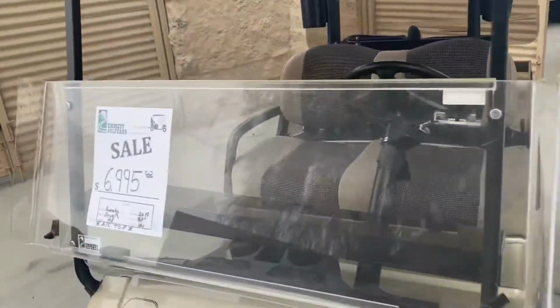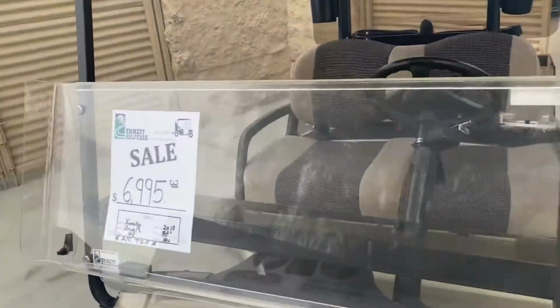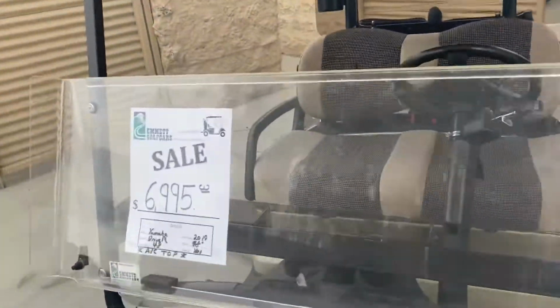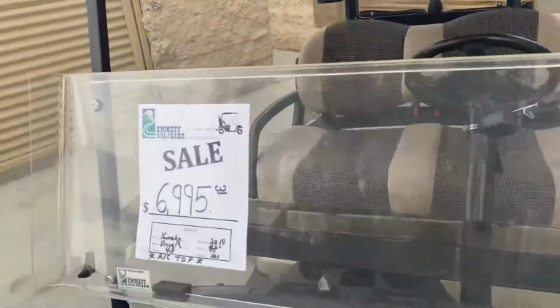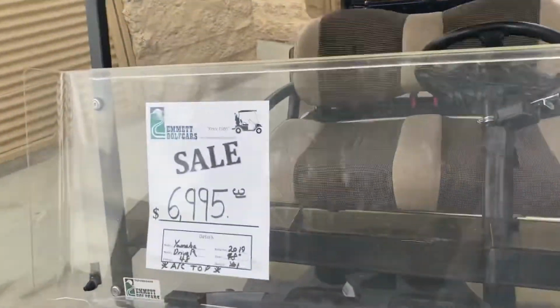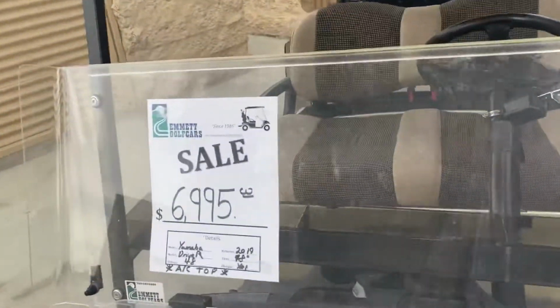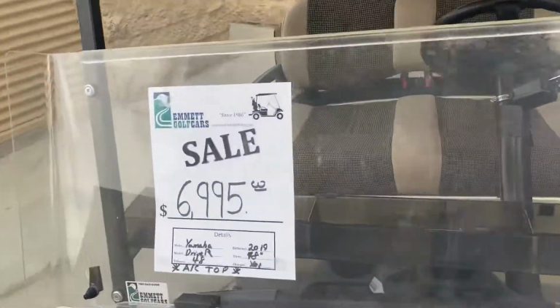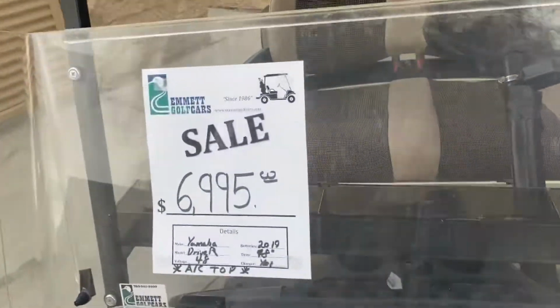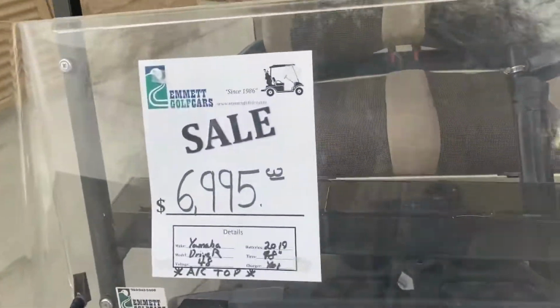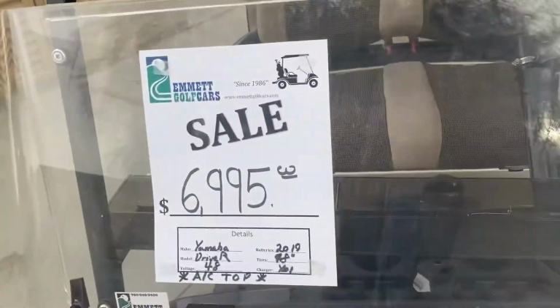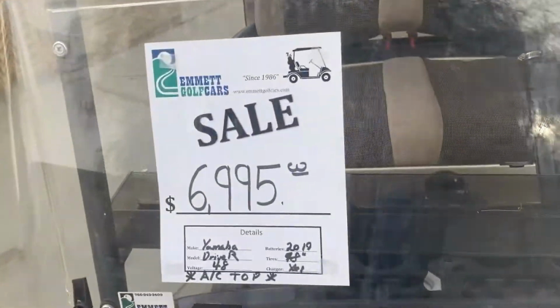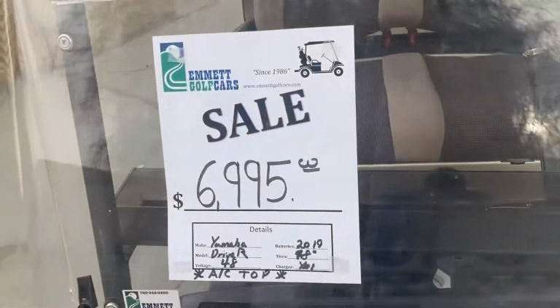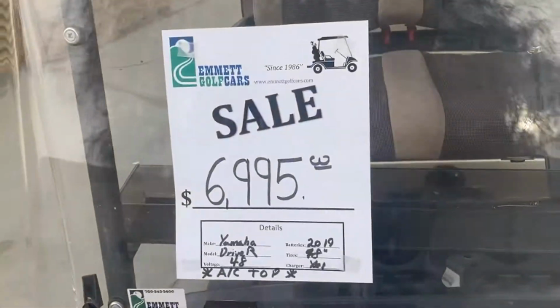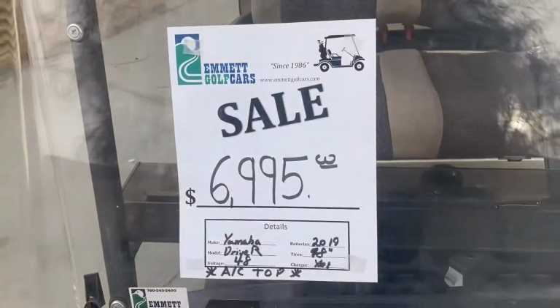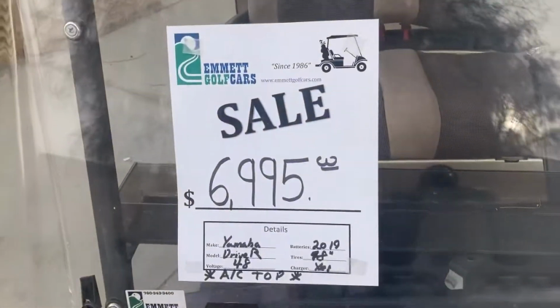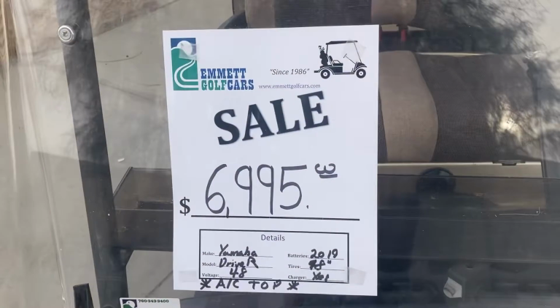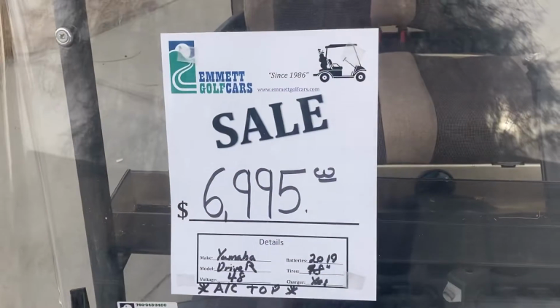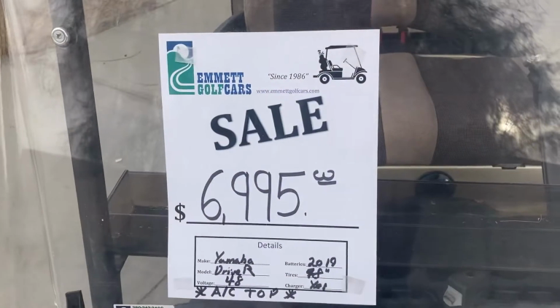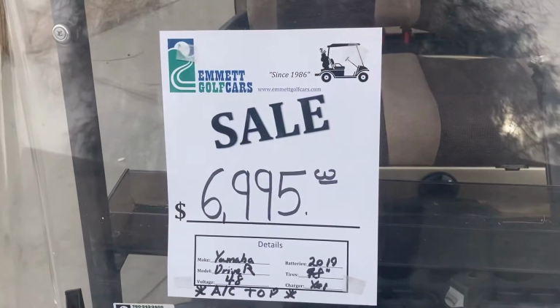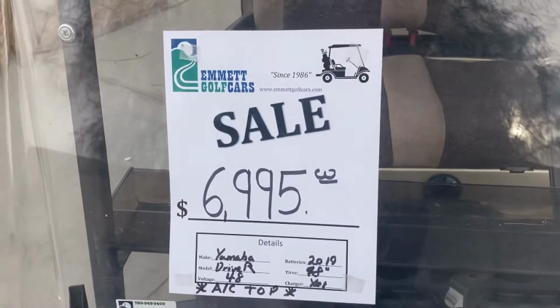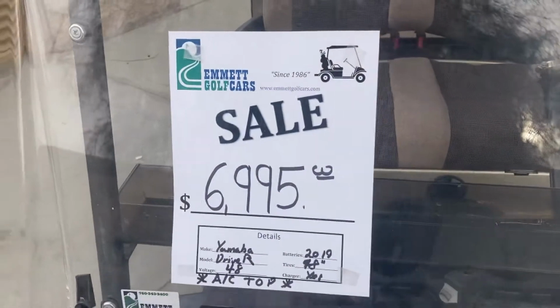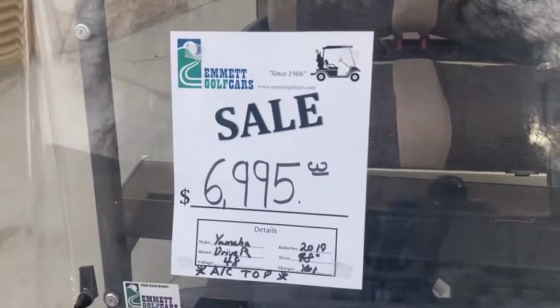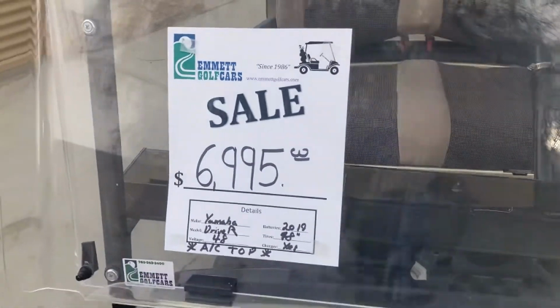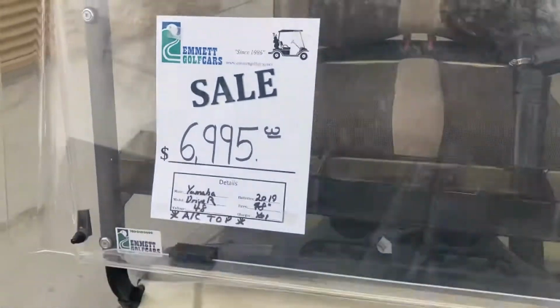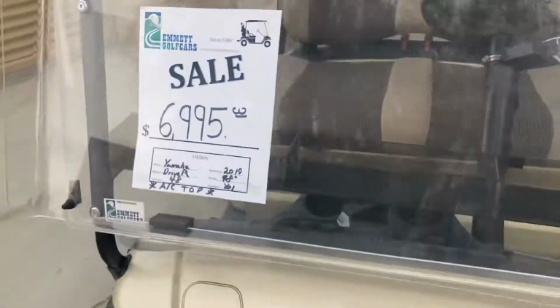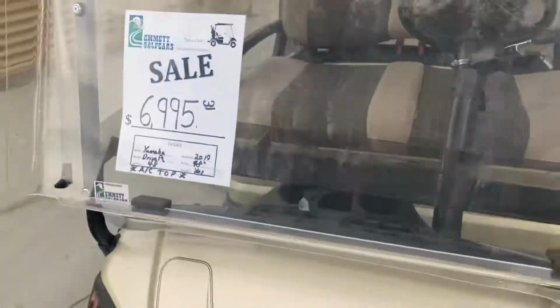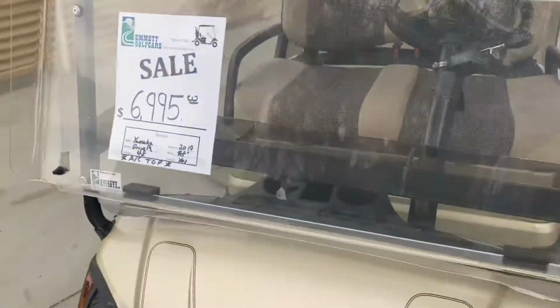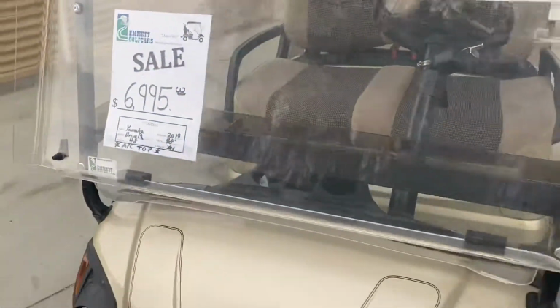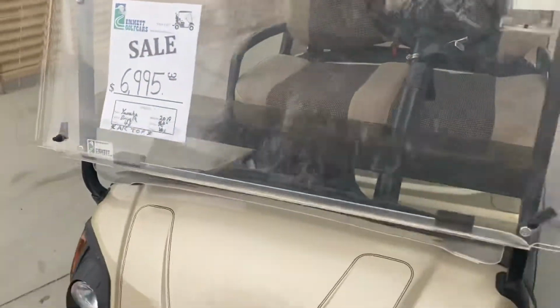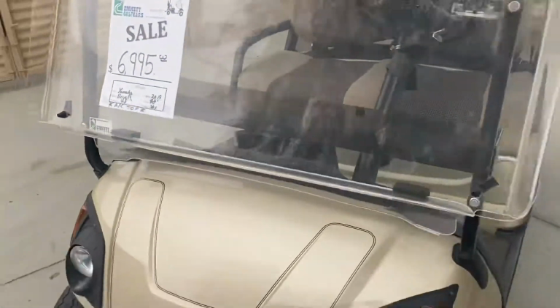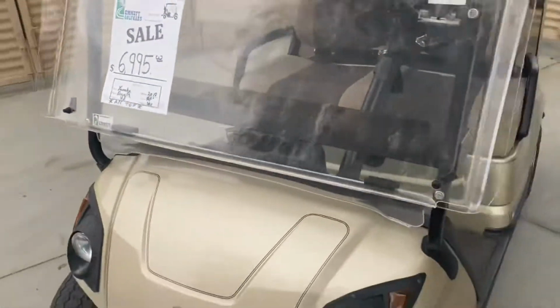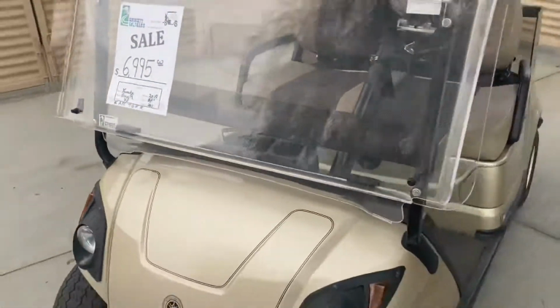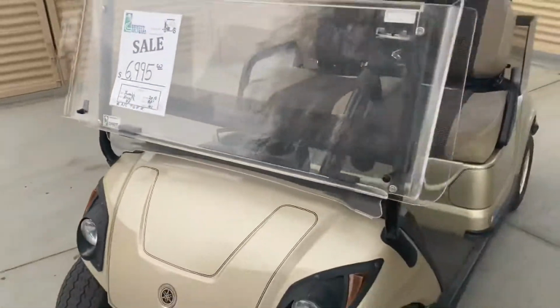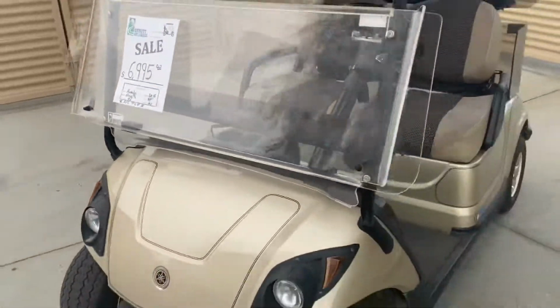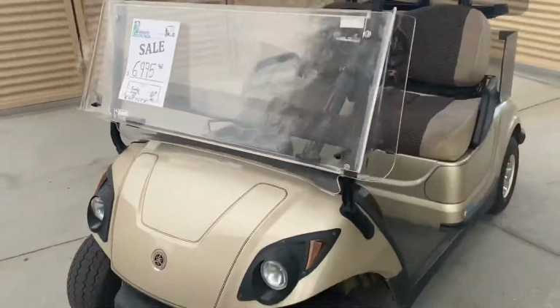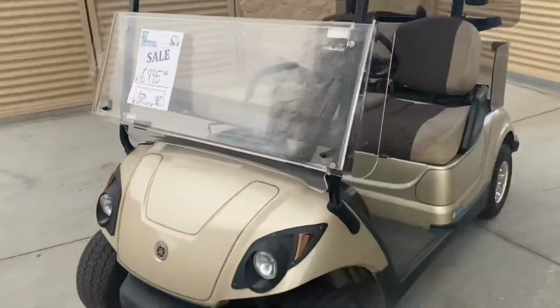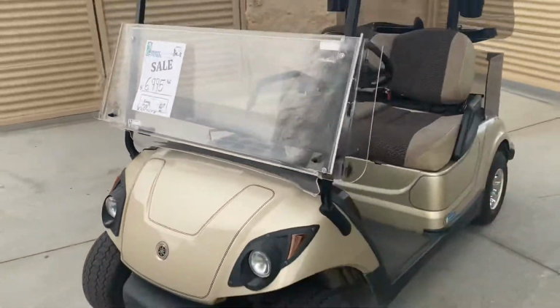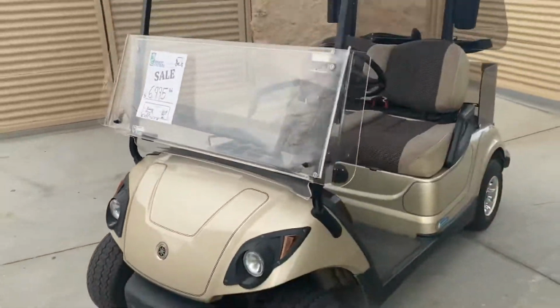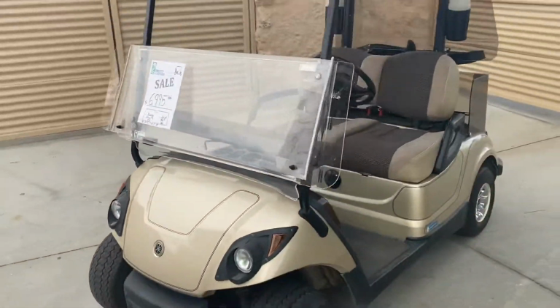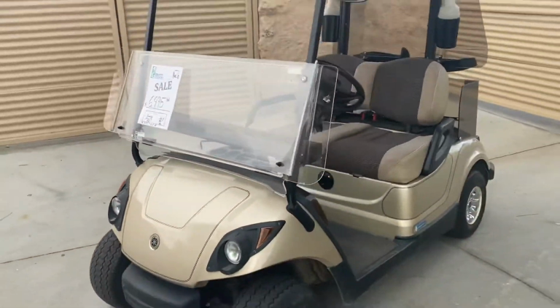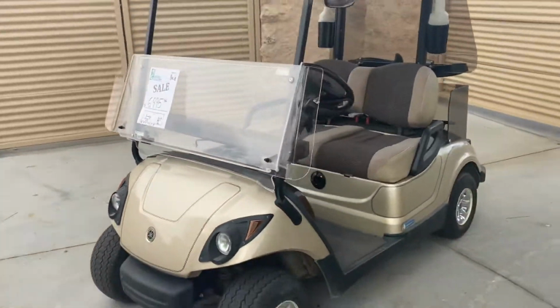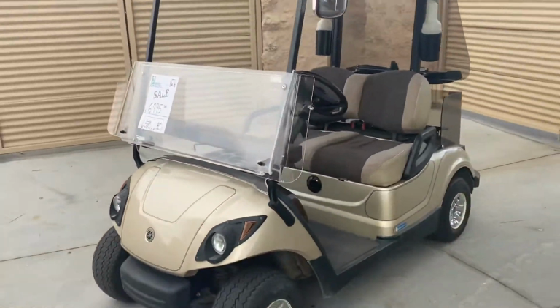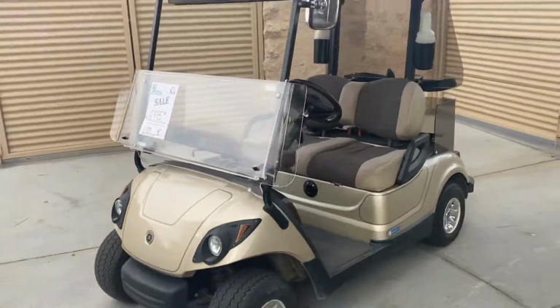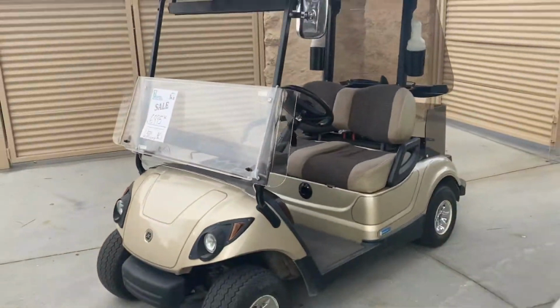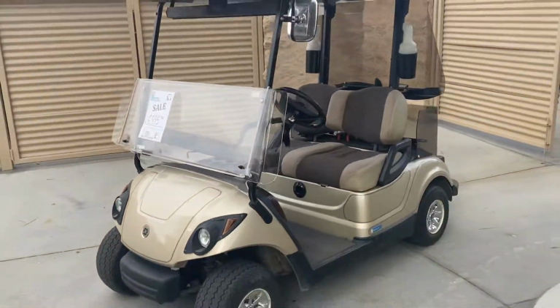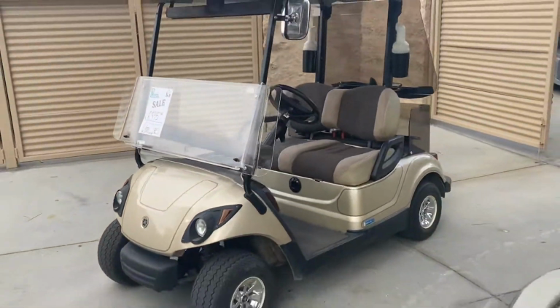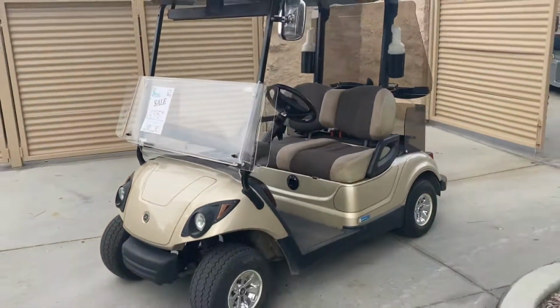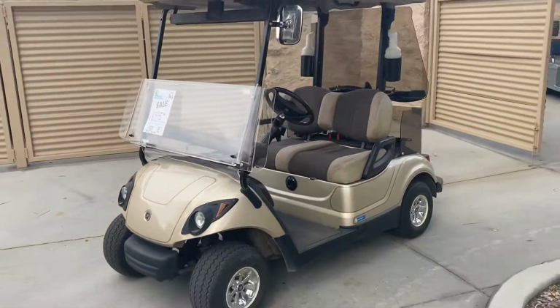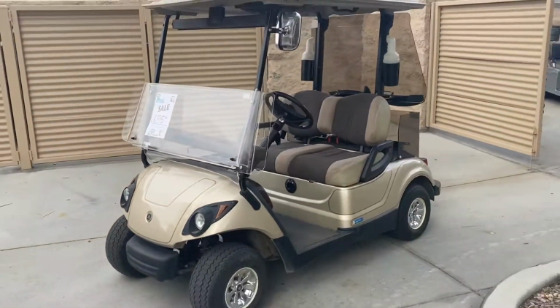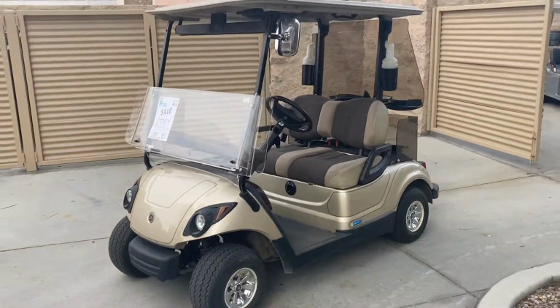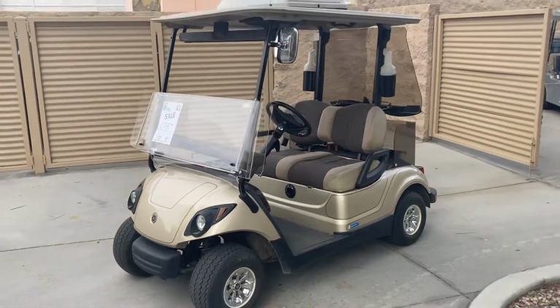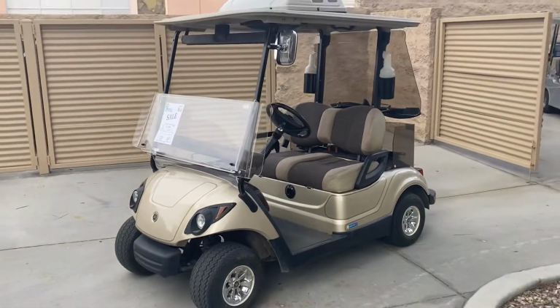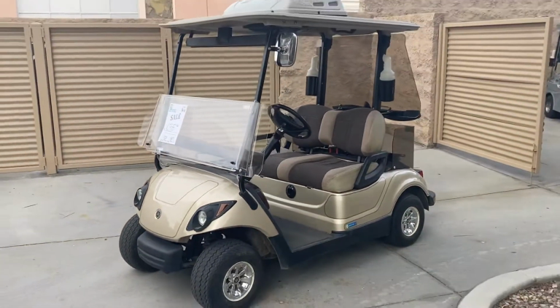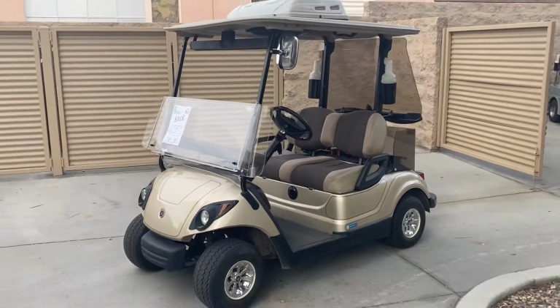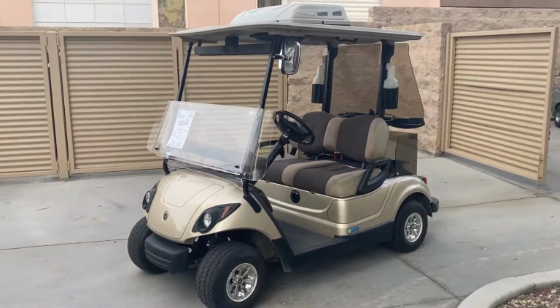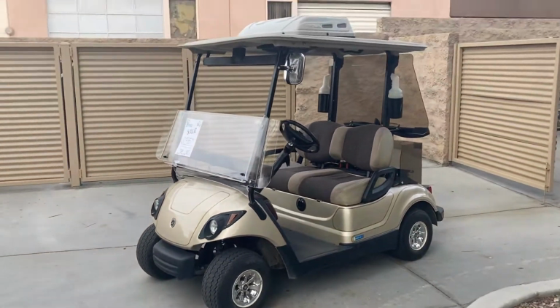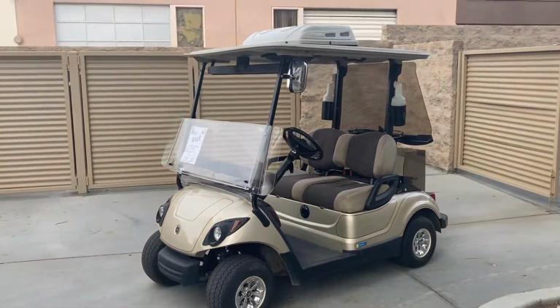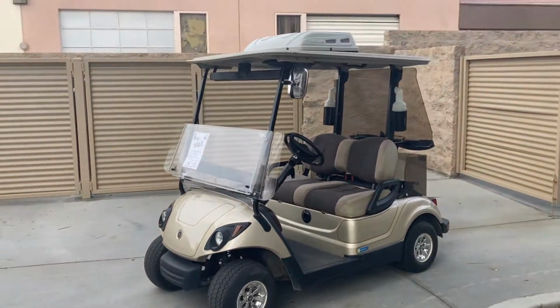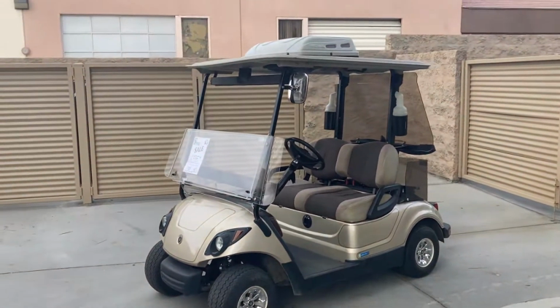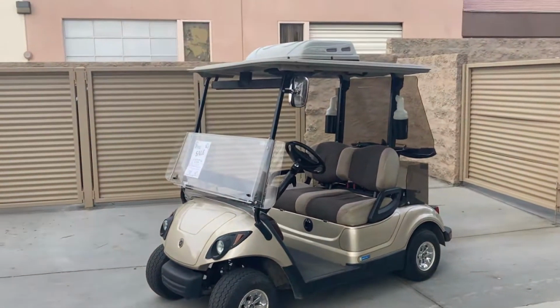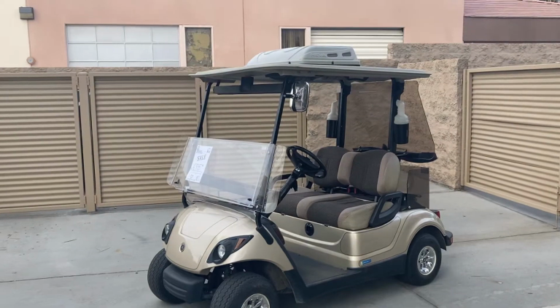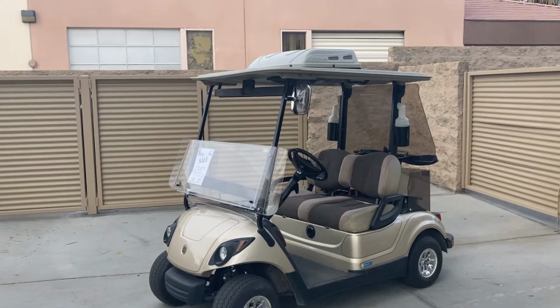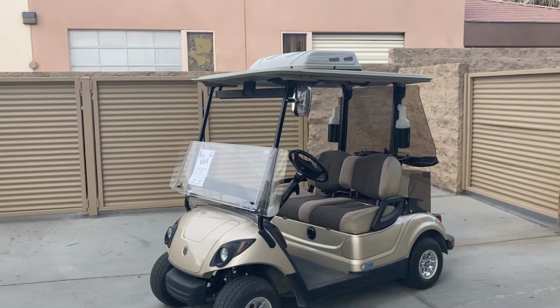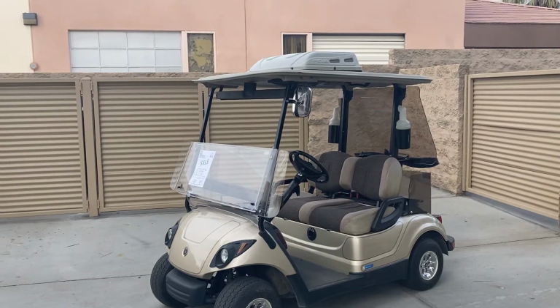Here at the dealership, $69.95. Until next time, y'all, from Palm Desert — God bless and take care.